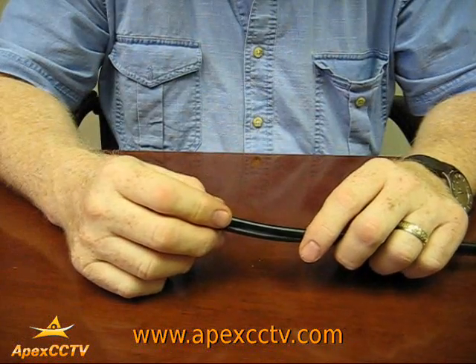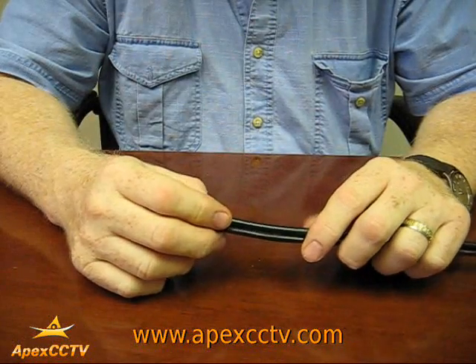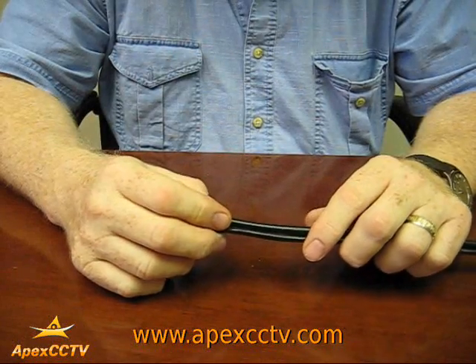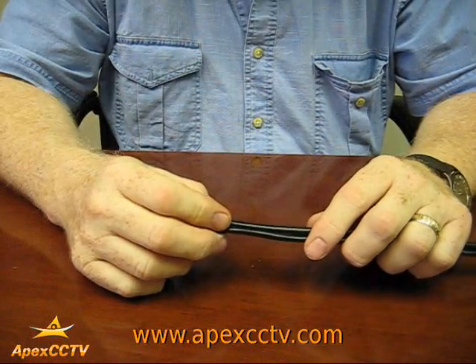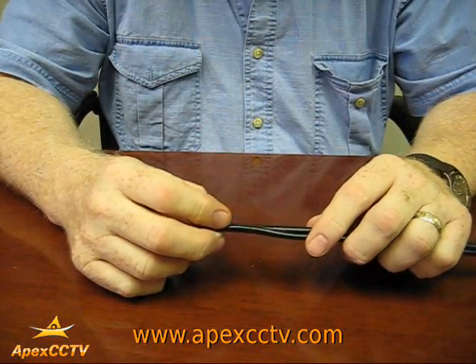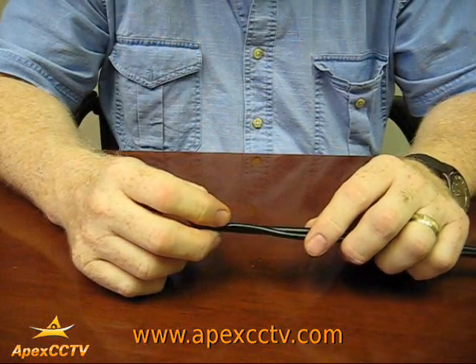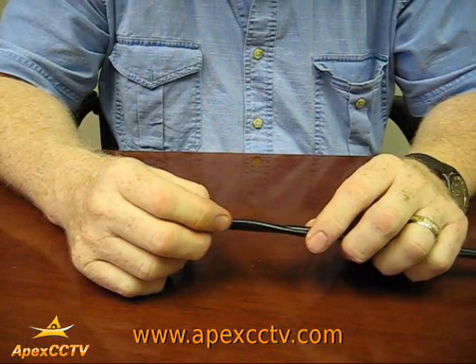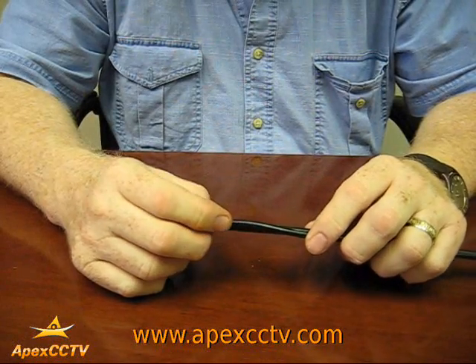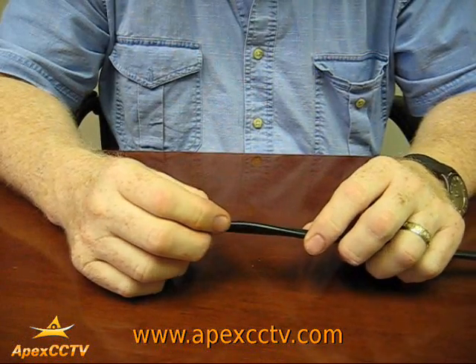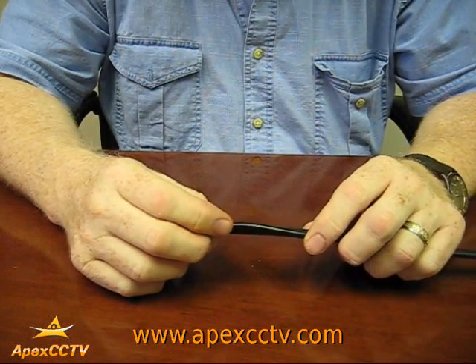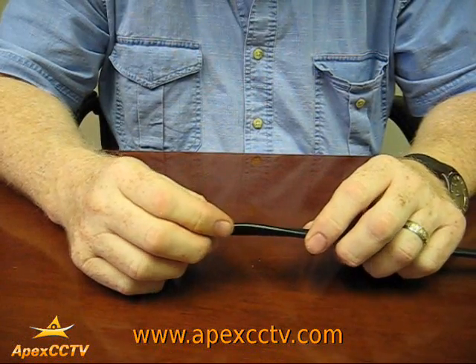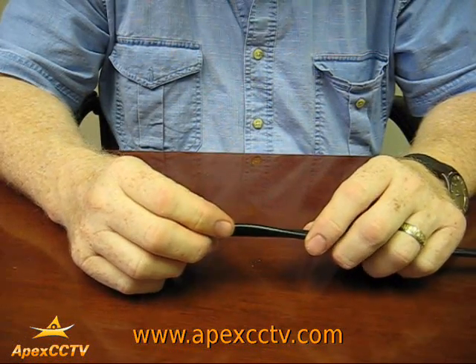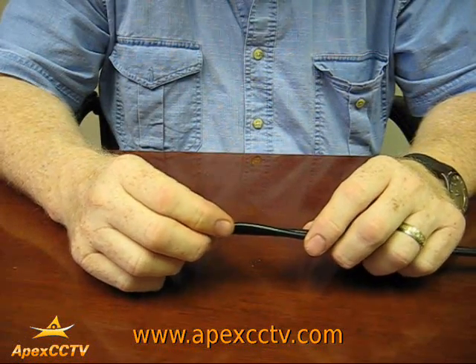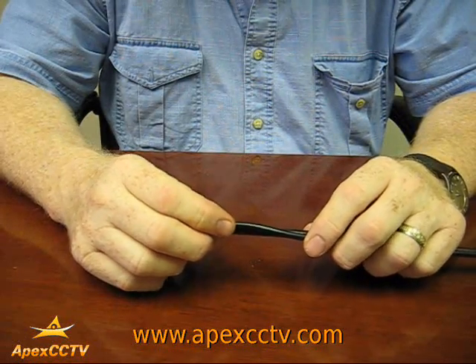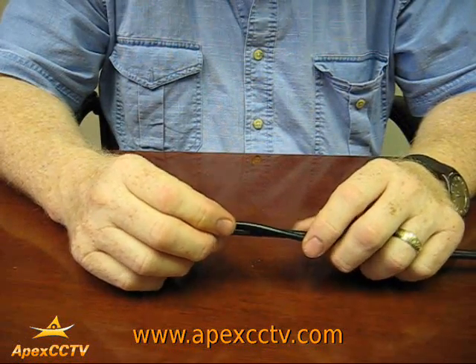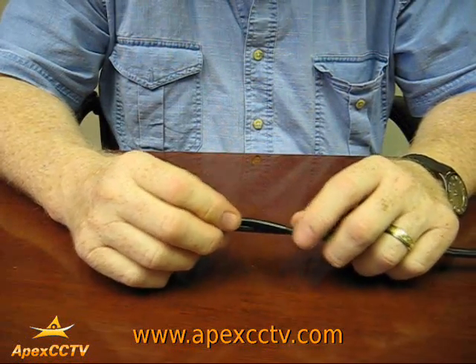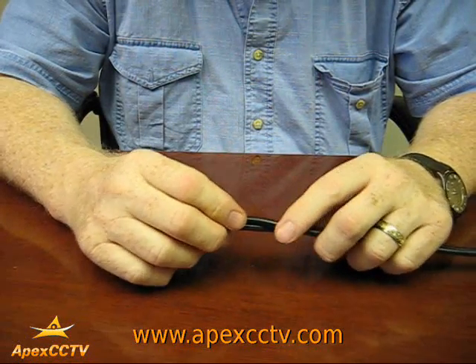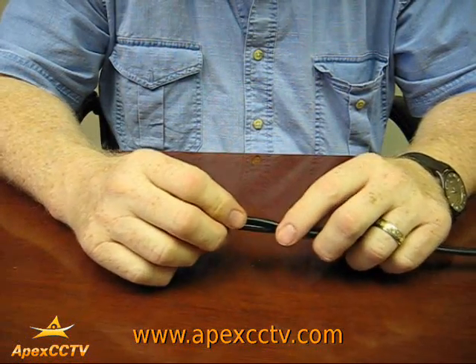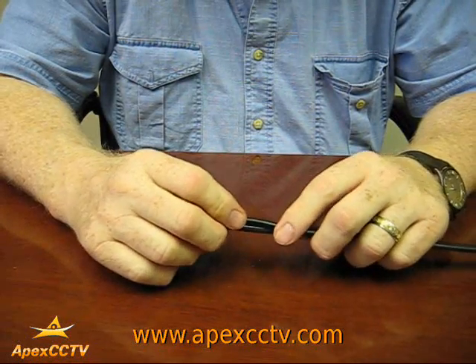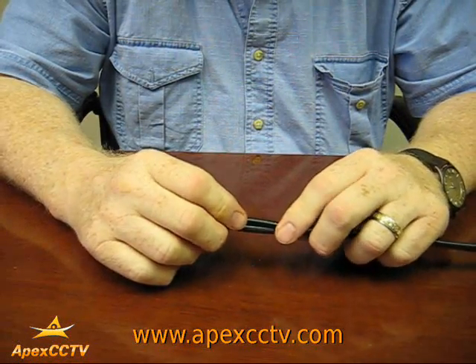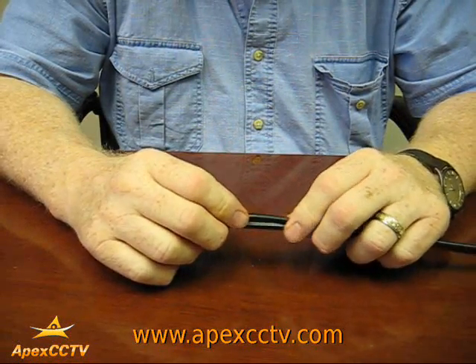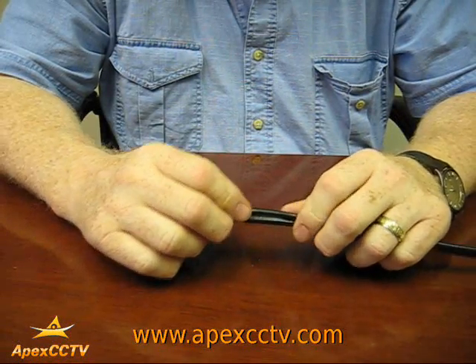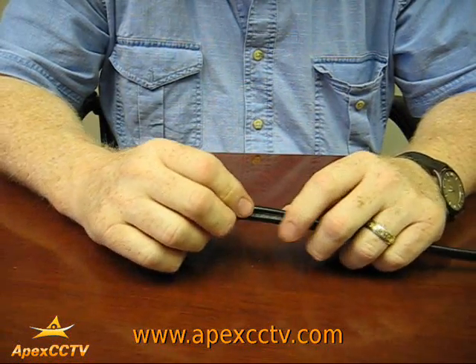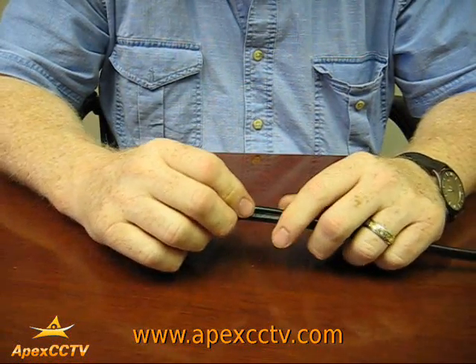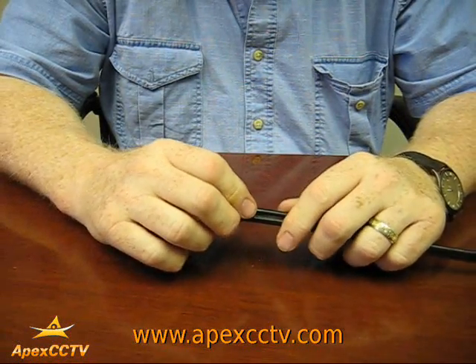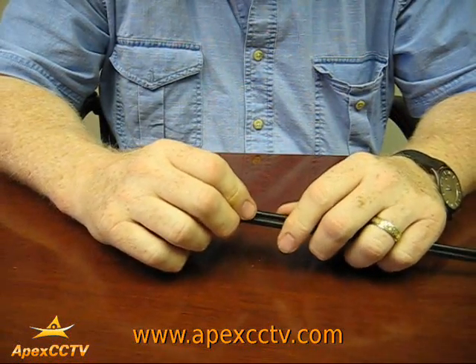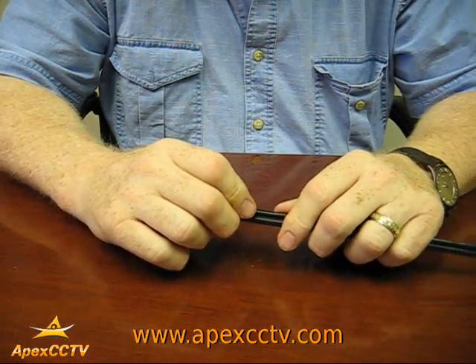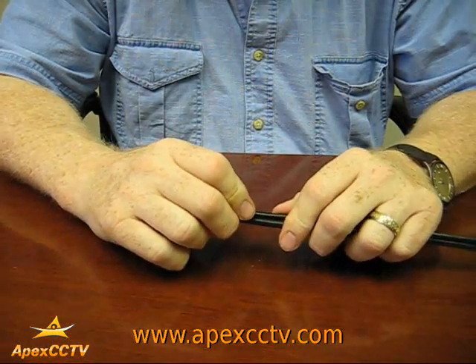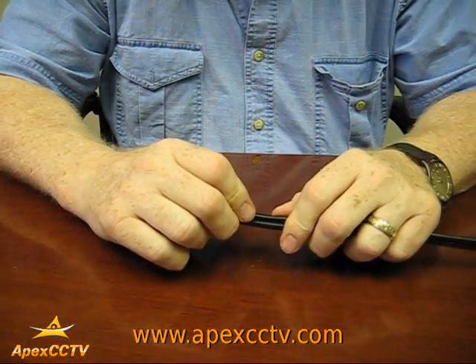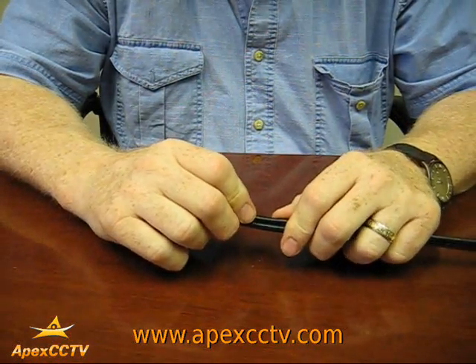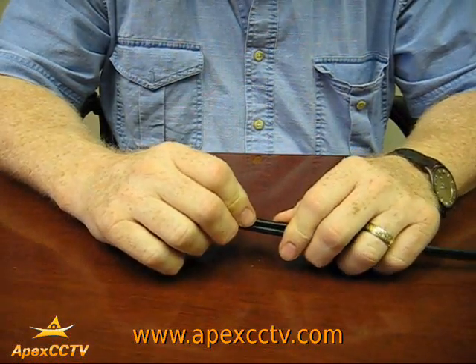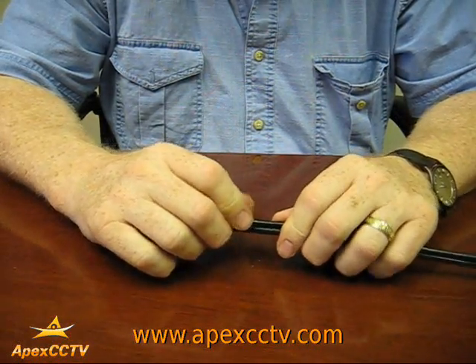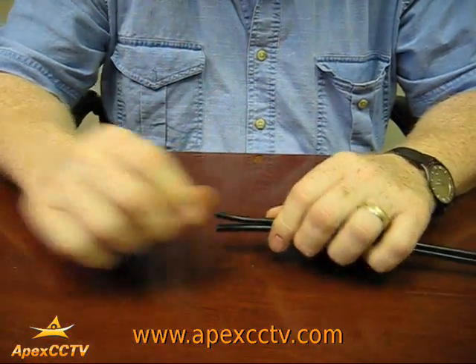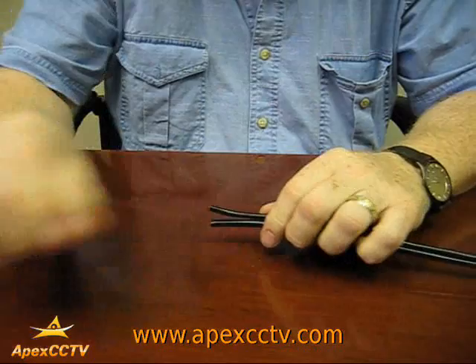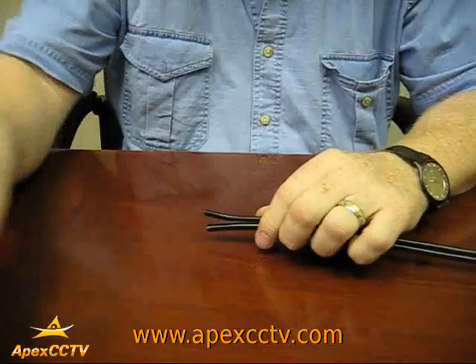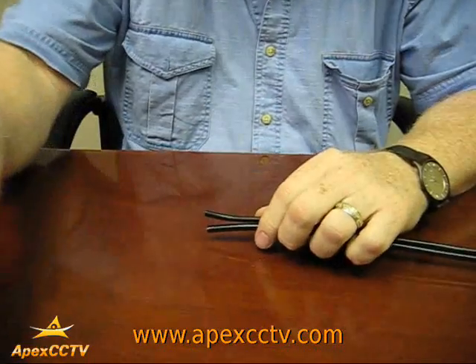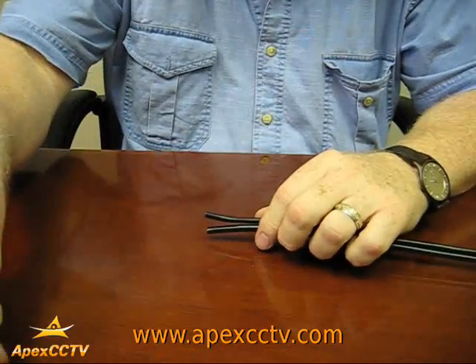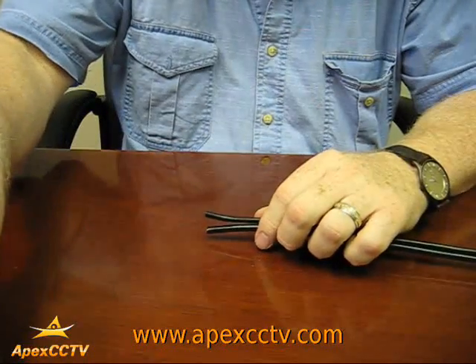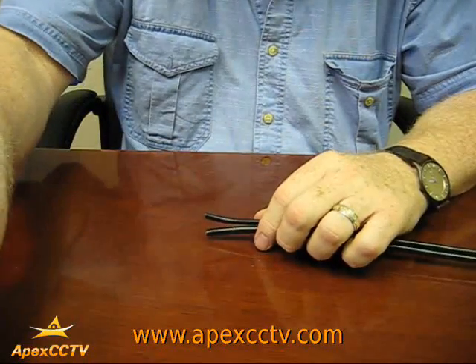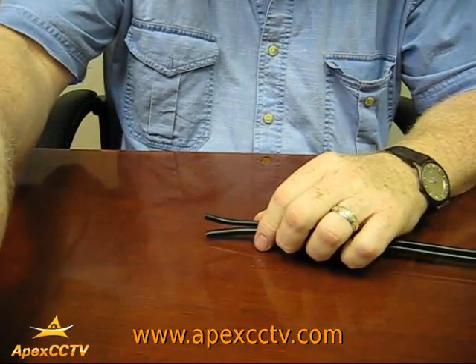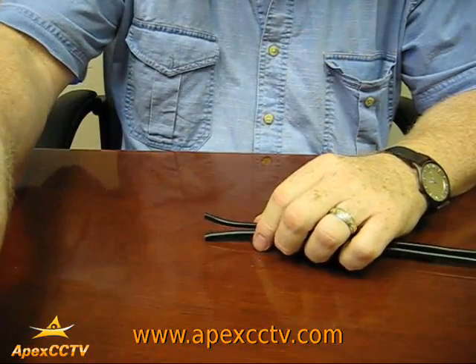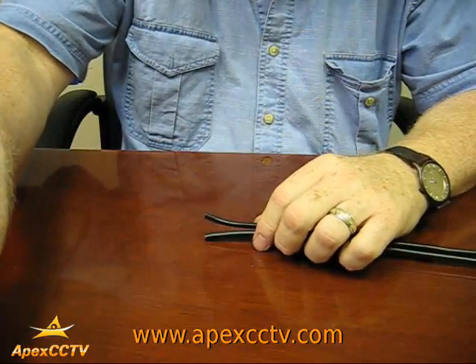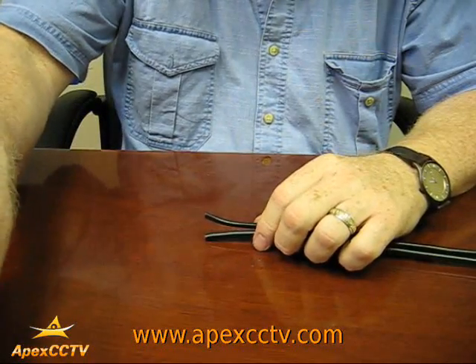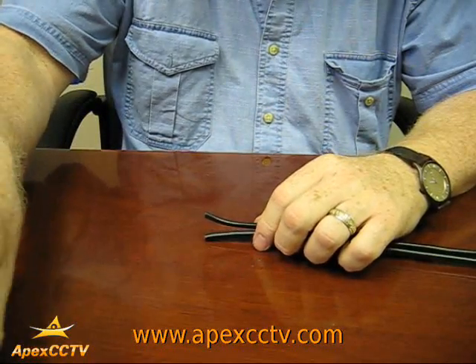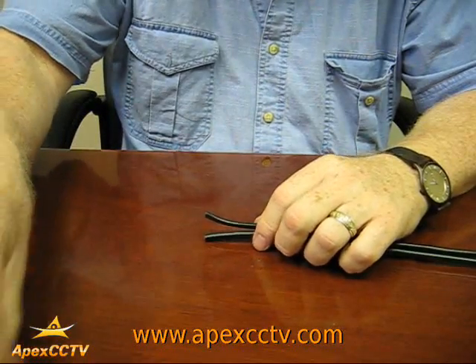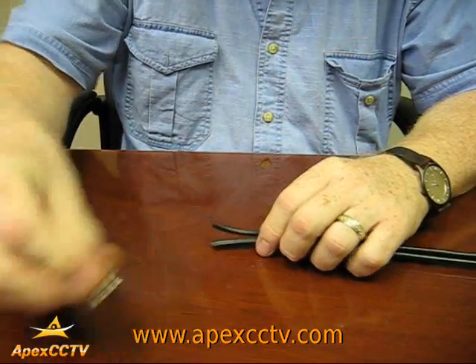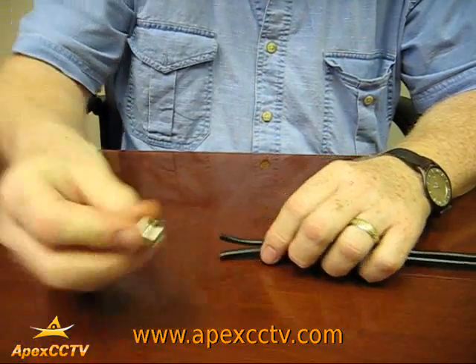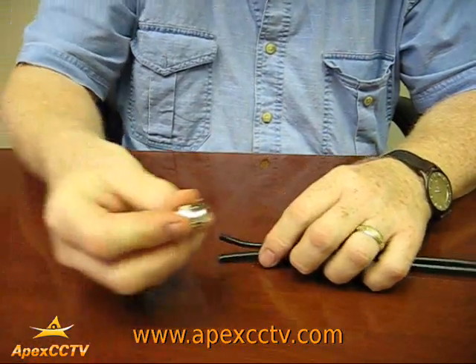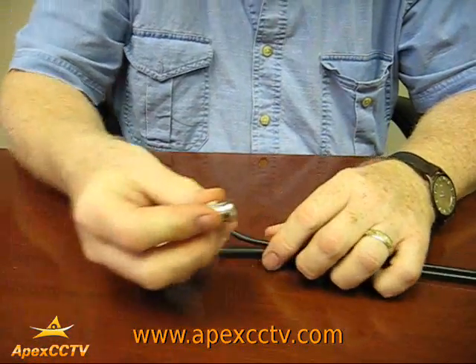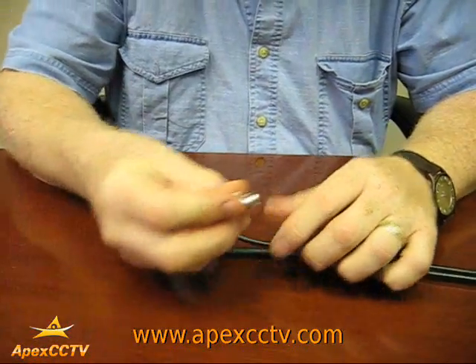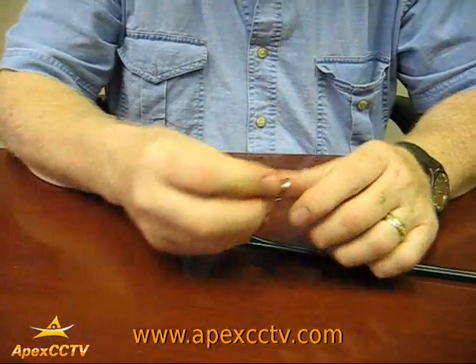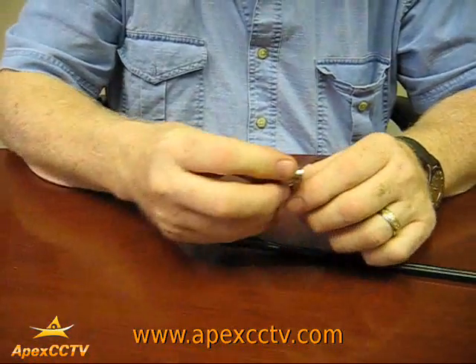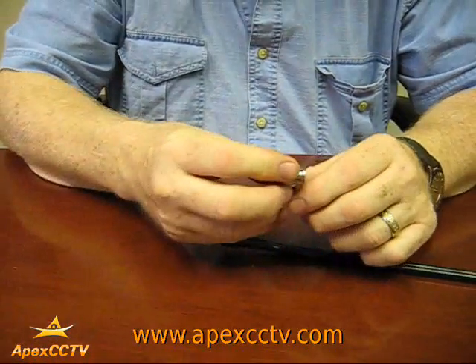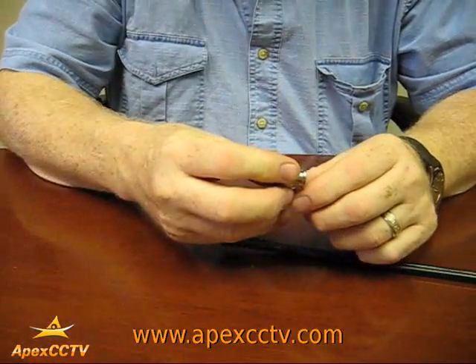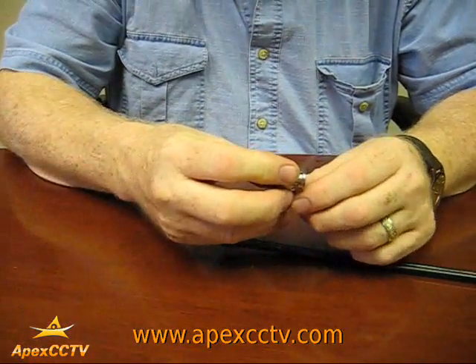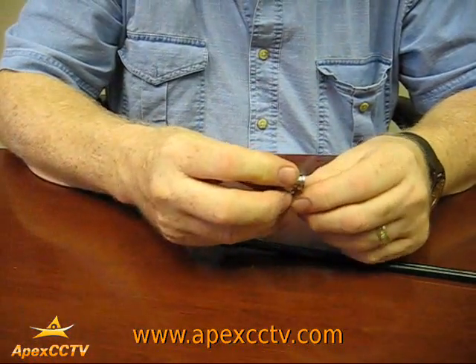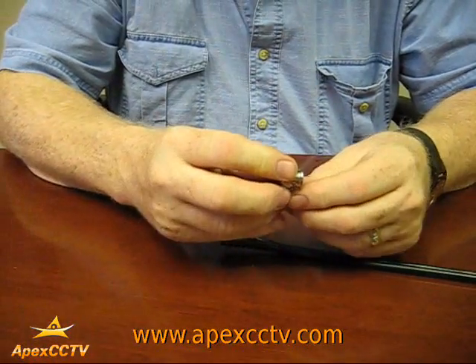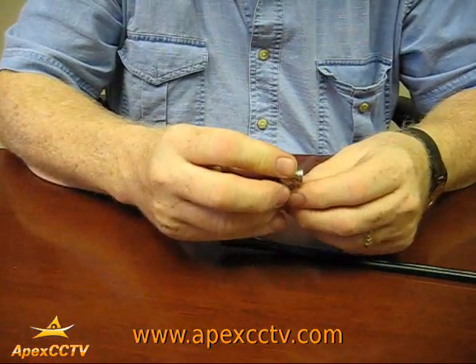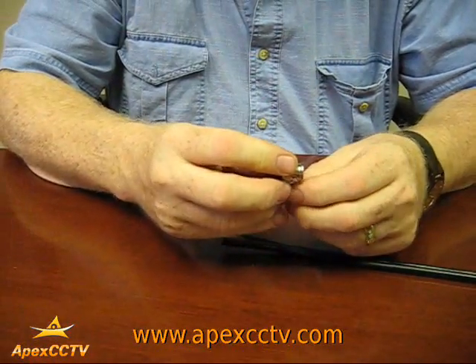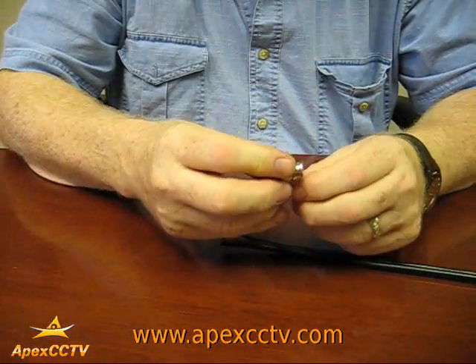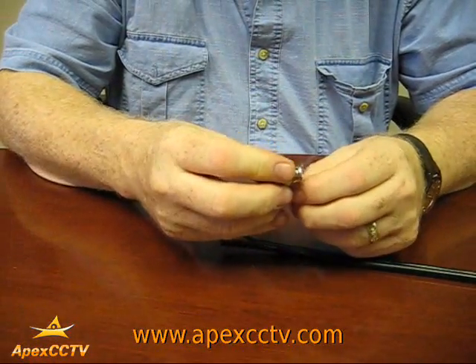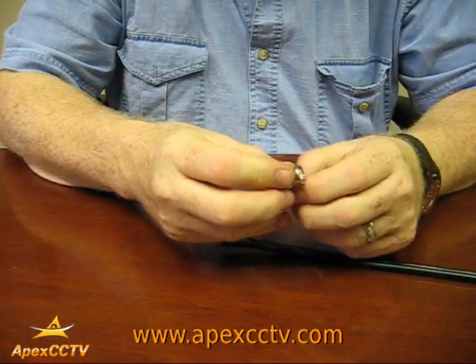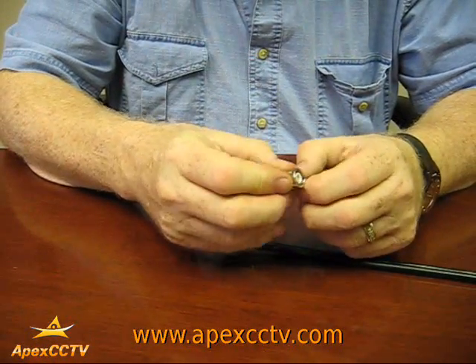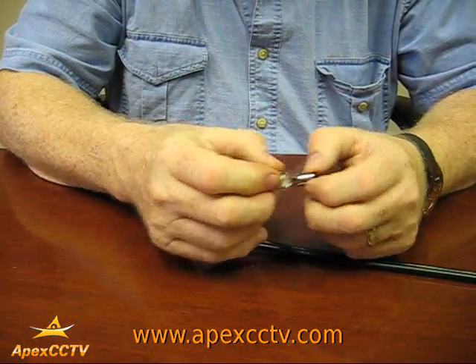This is Robert. In this module, we'll be showing you how to put a BNC connector onto the end of an RG59 cable.